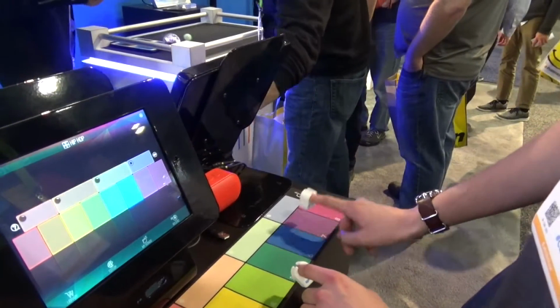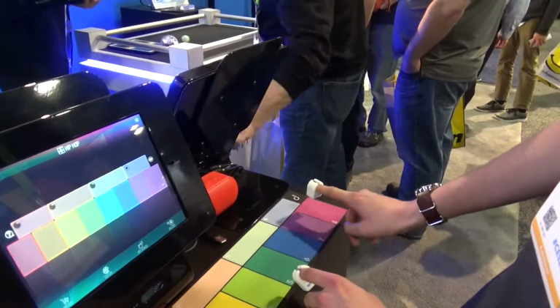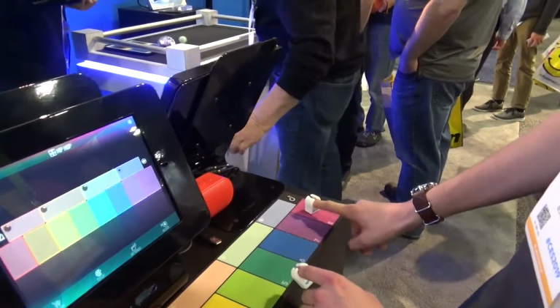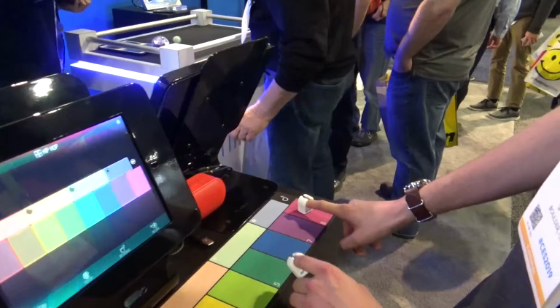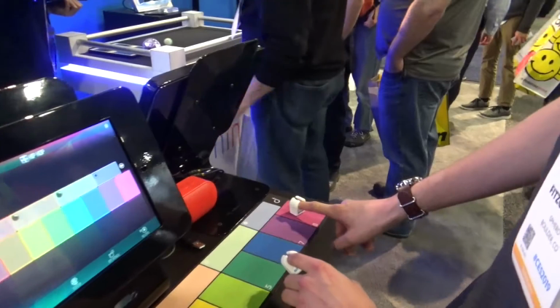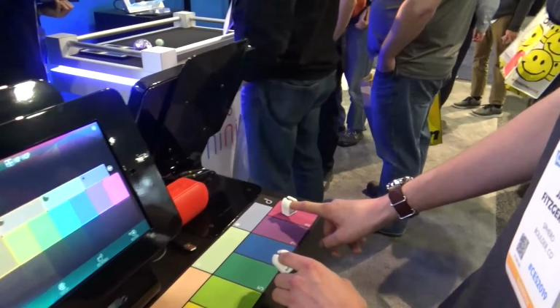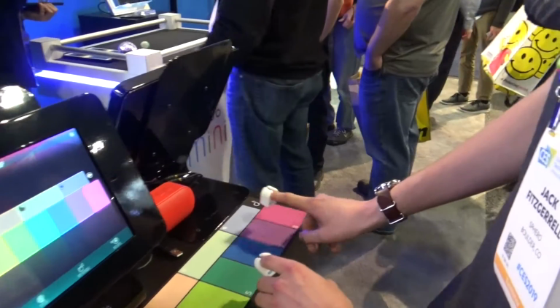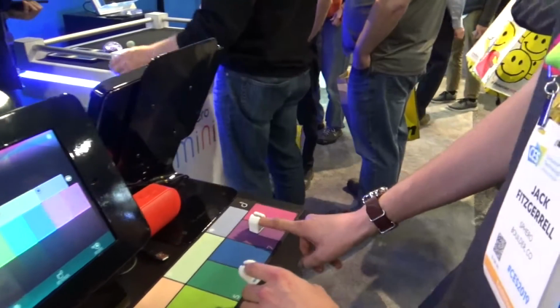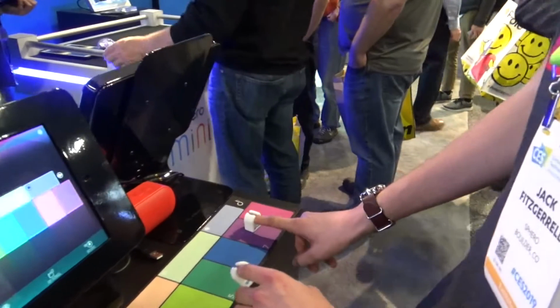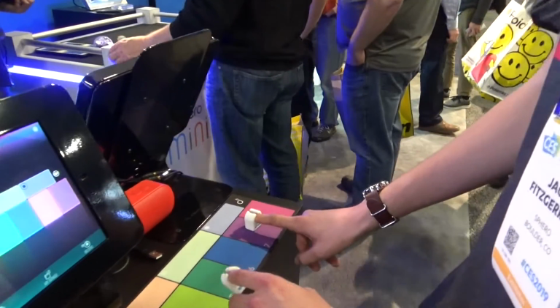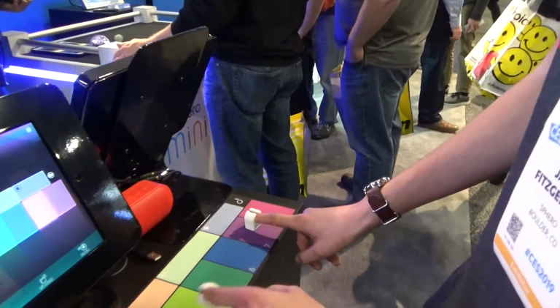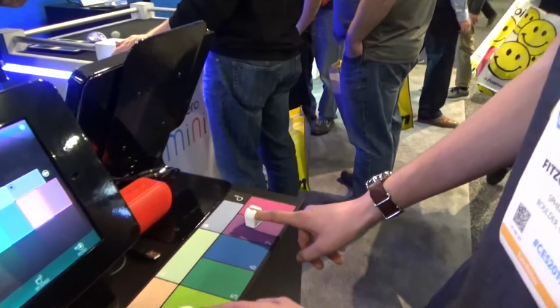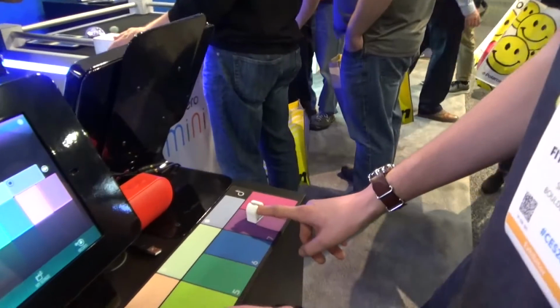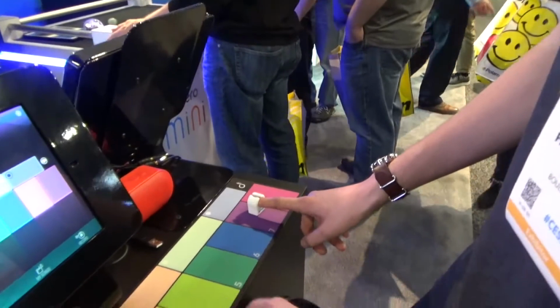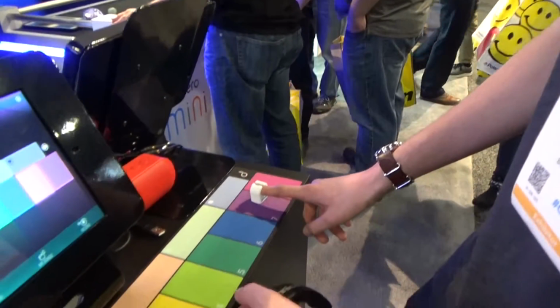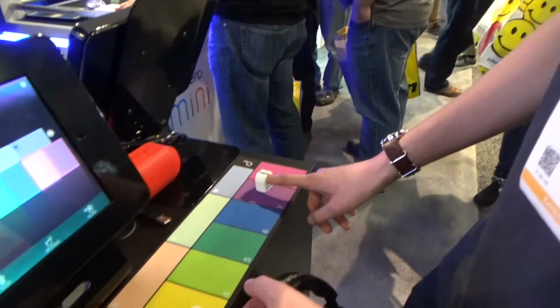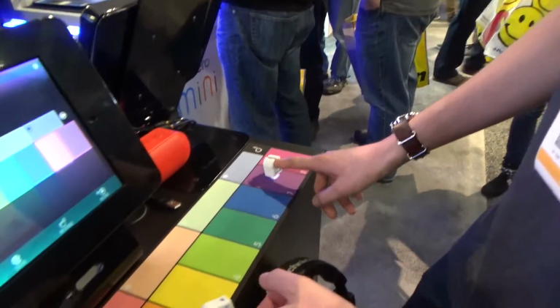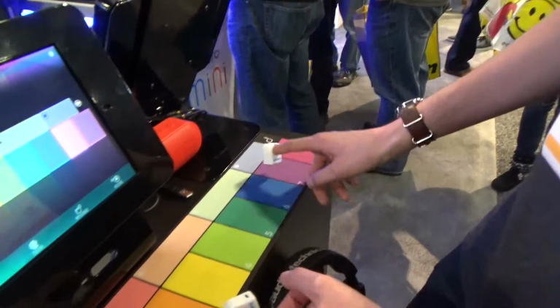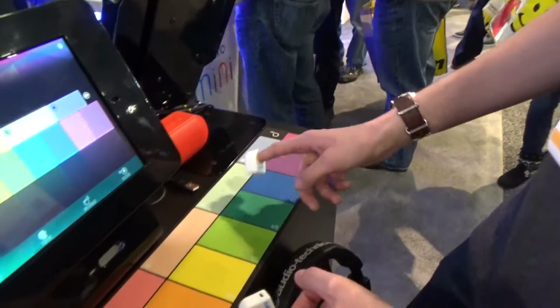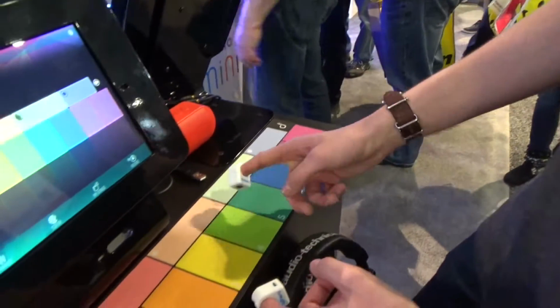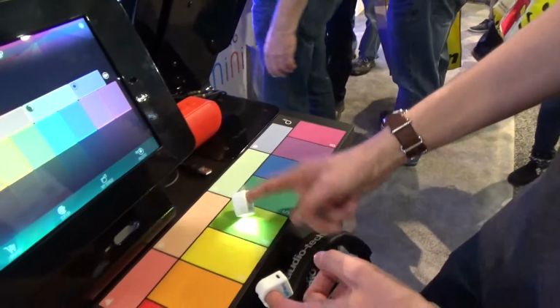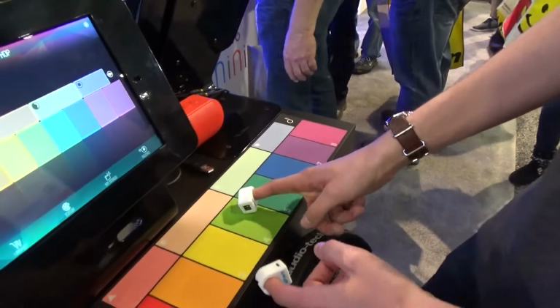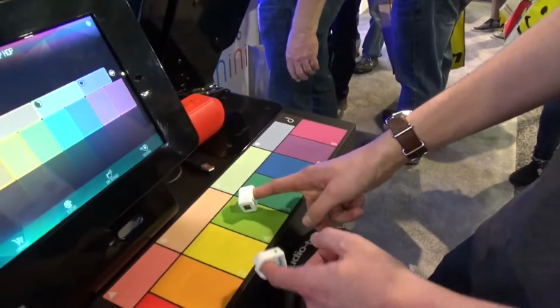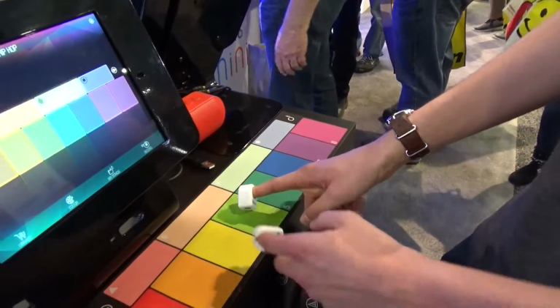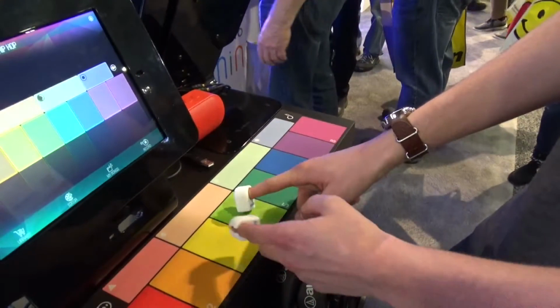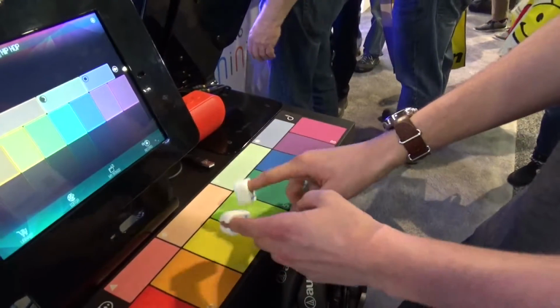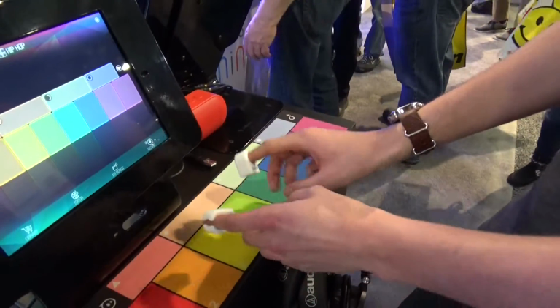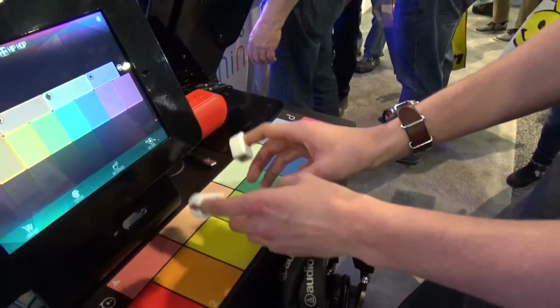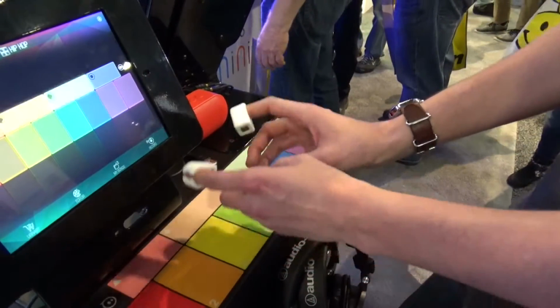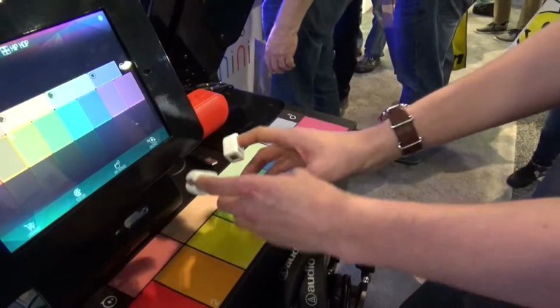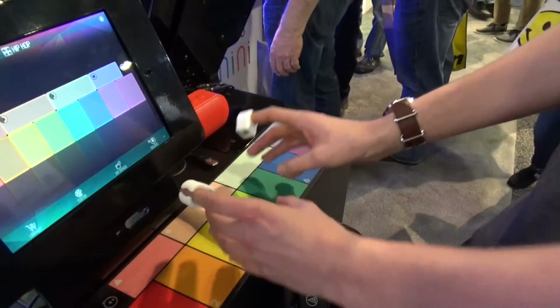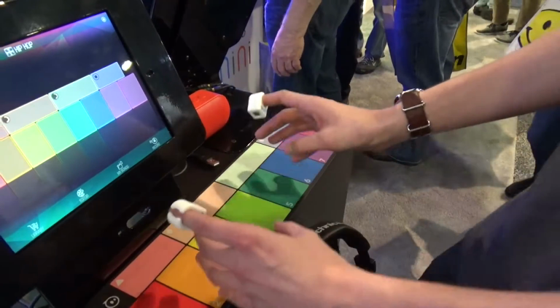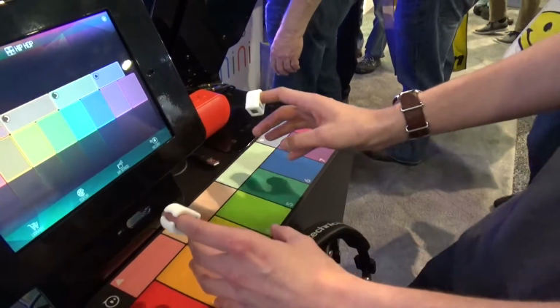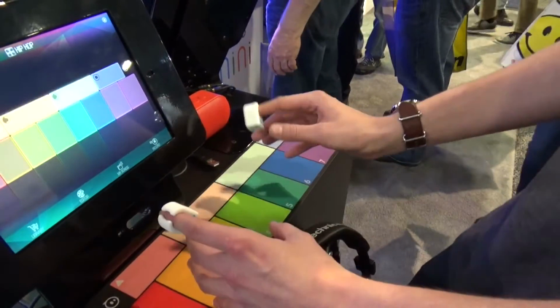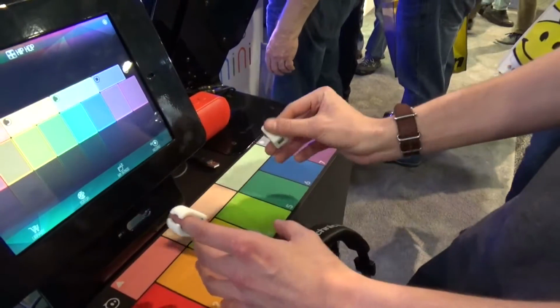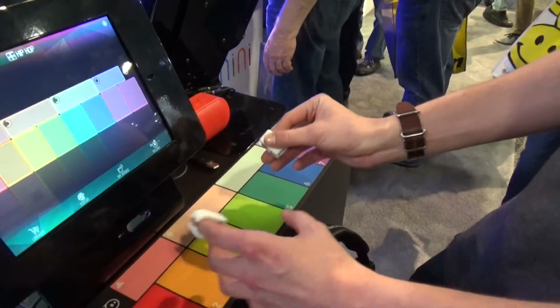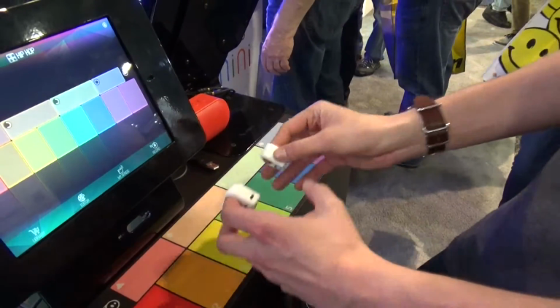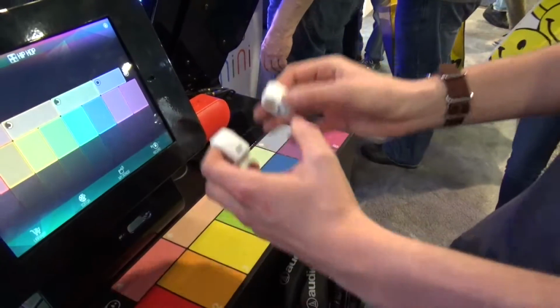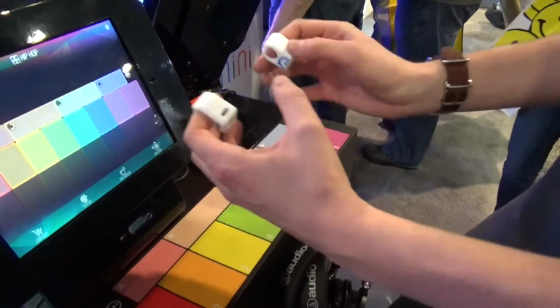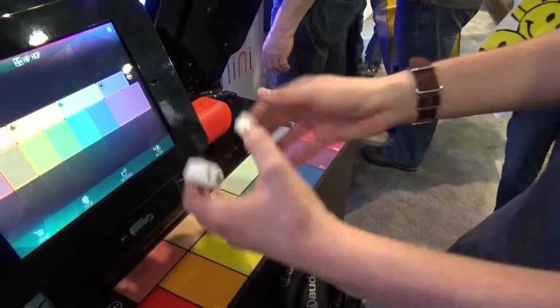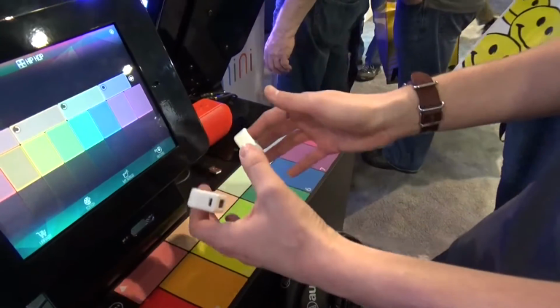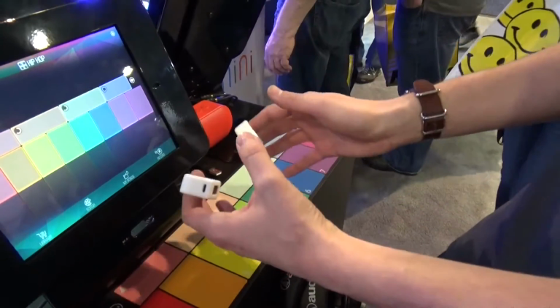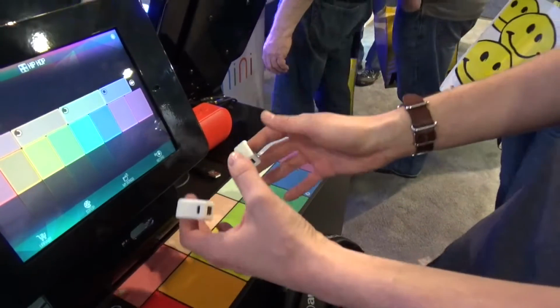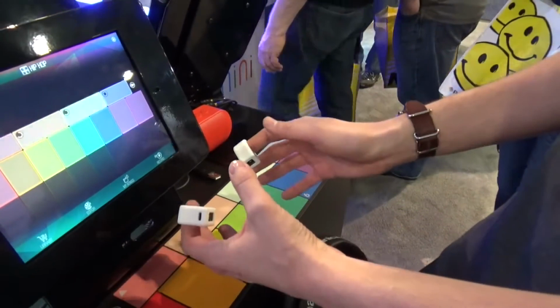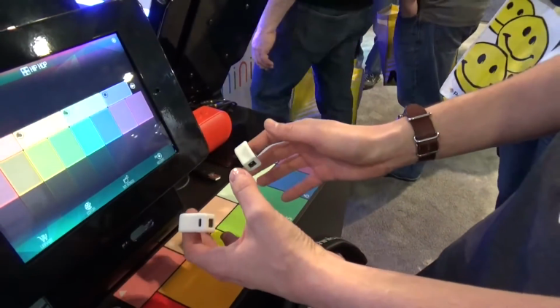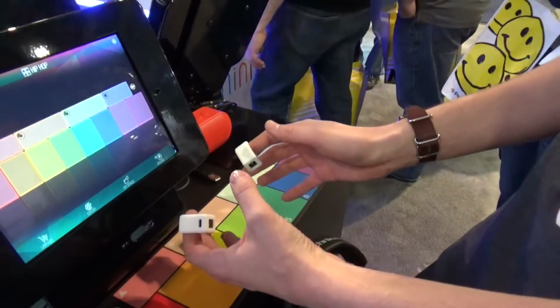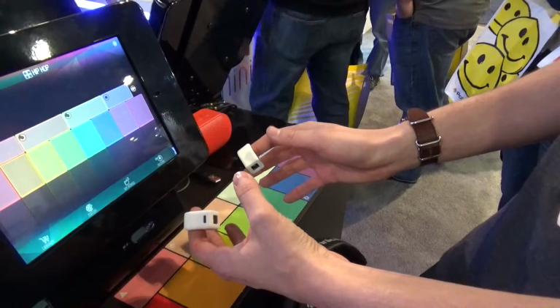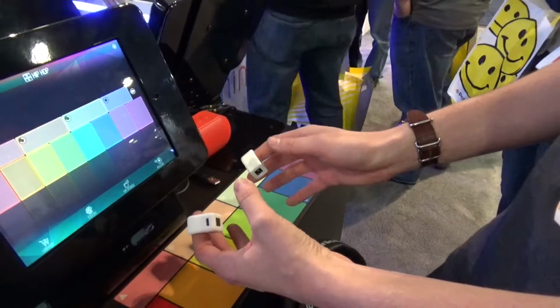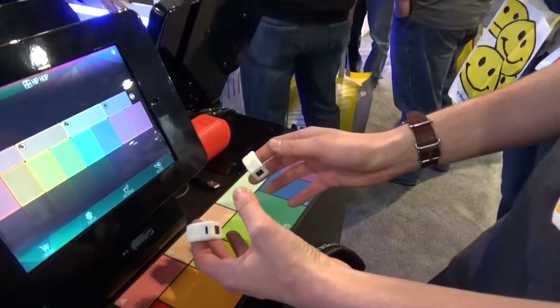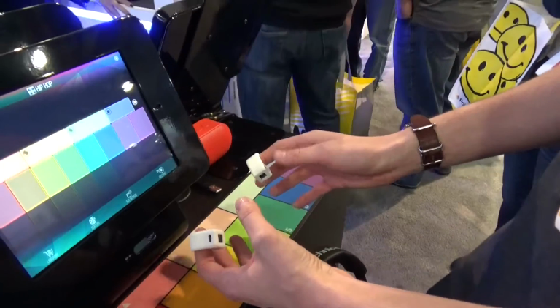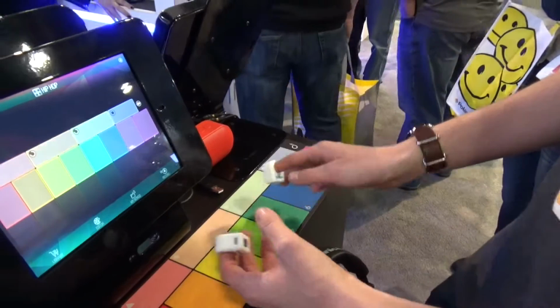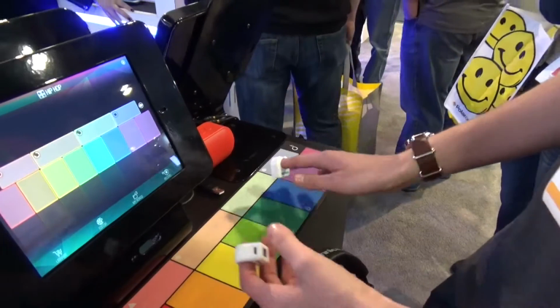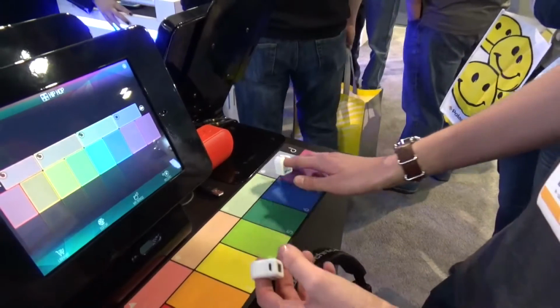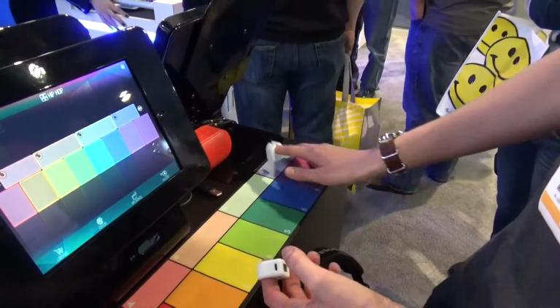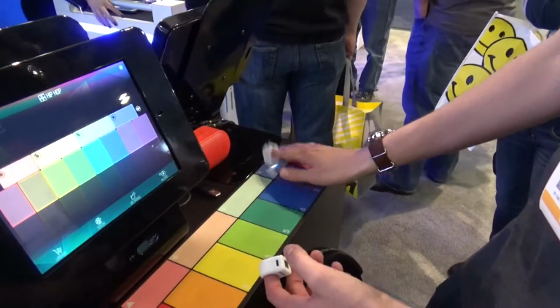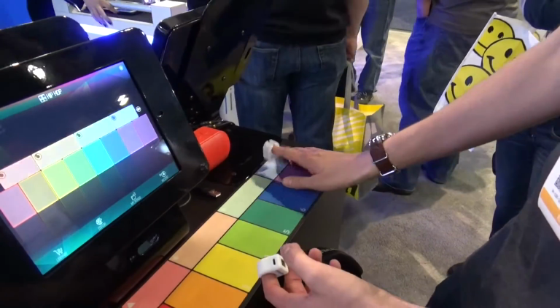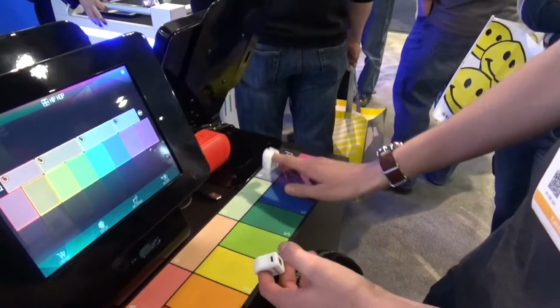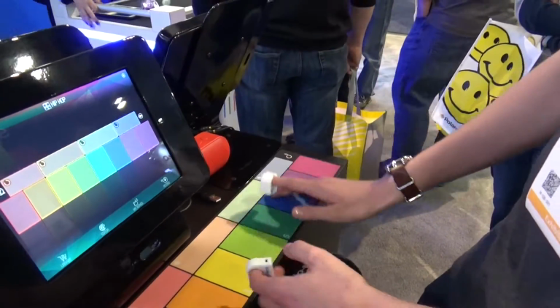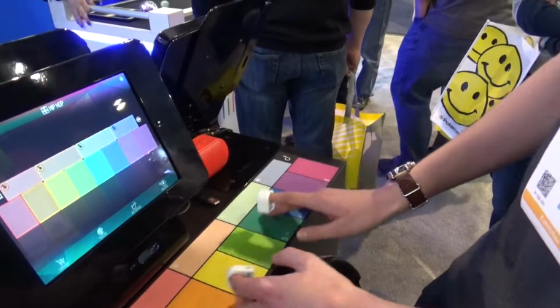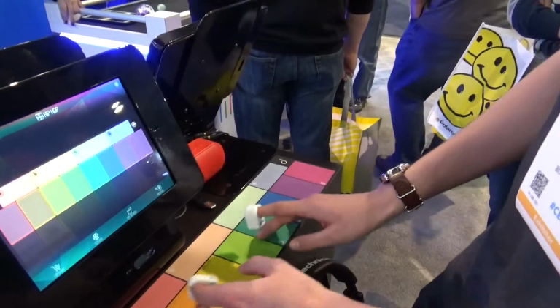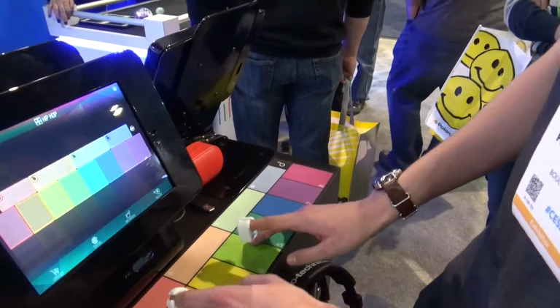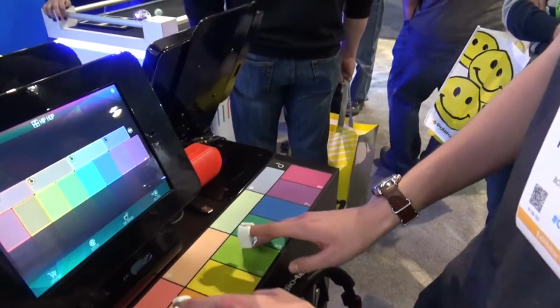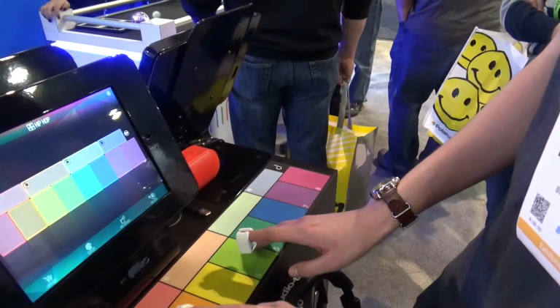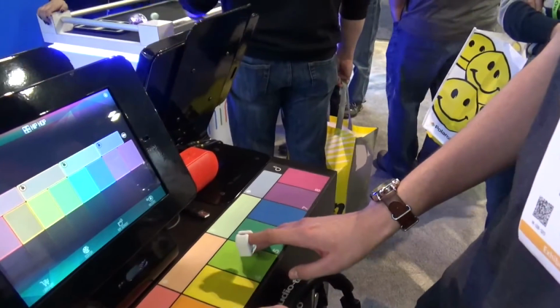They have a little LED in them. This LED is actually illuminating the surface to get an accurate color reading. Yeah, and it looks cool.